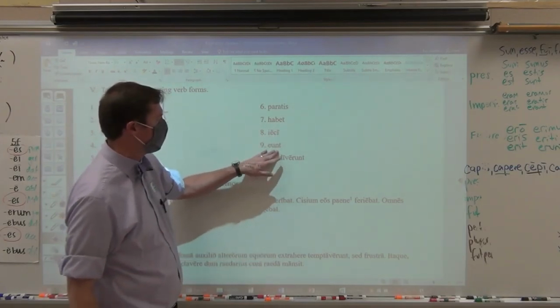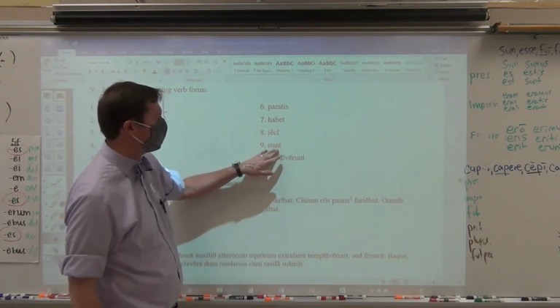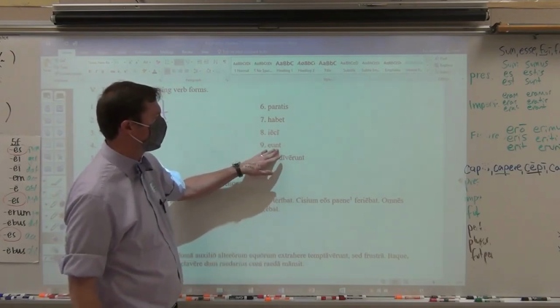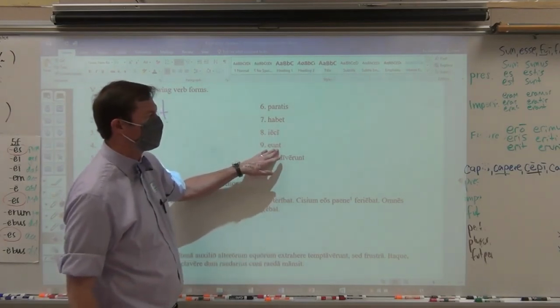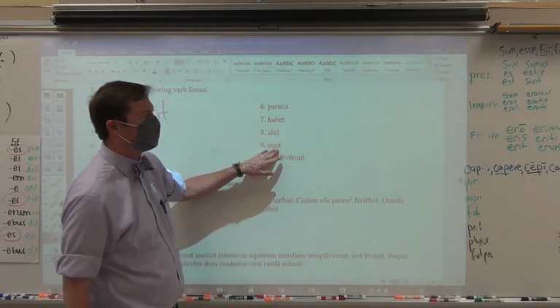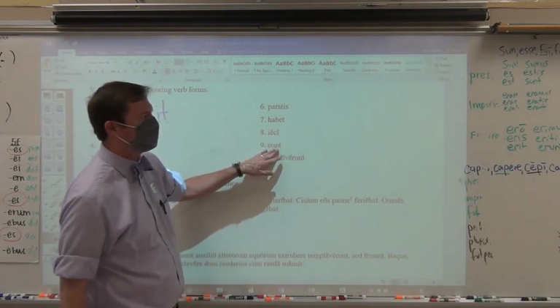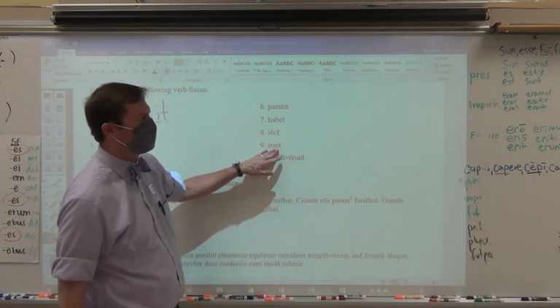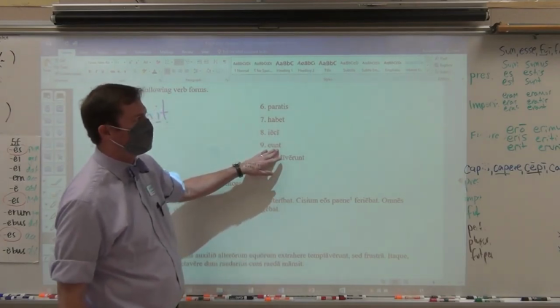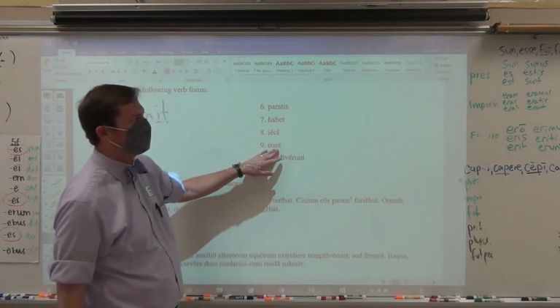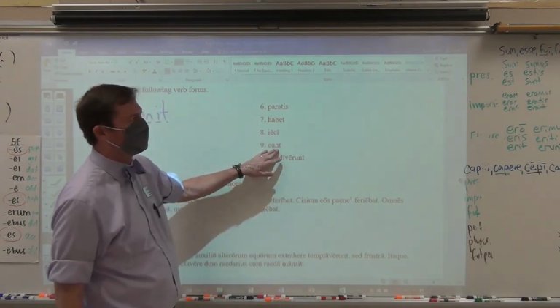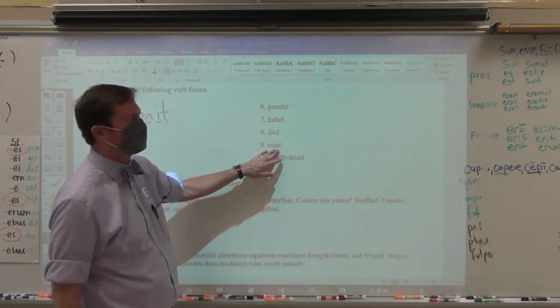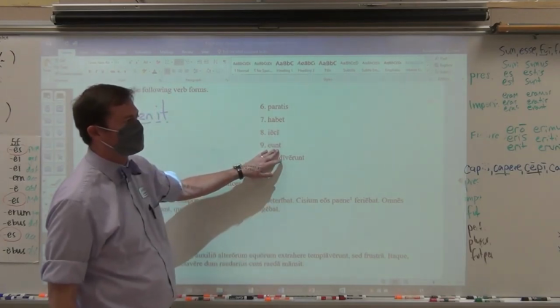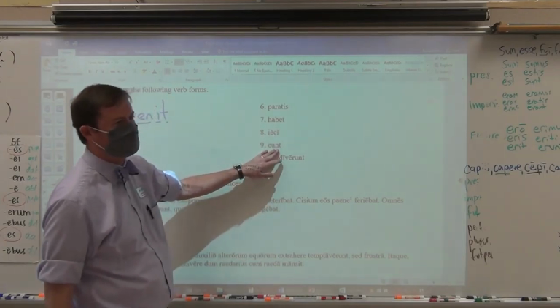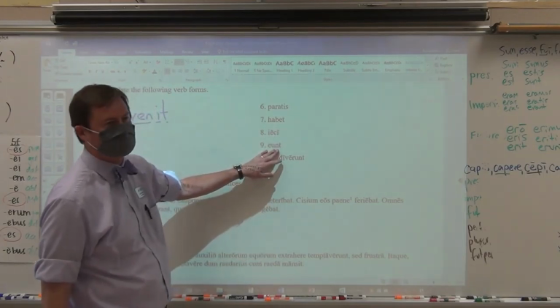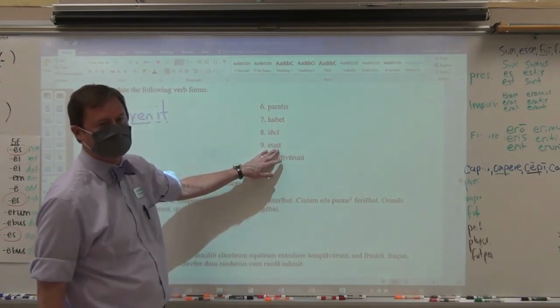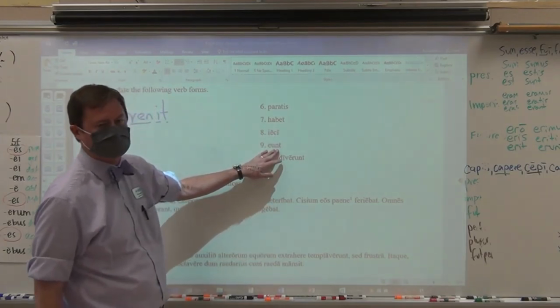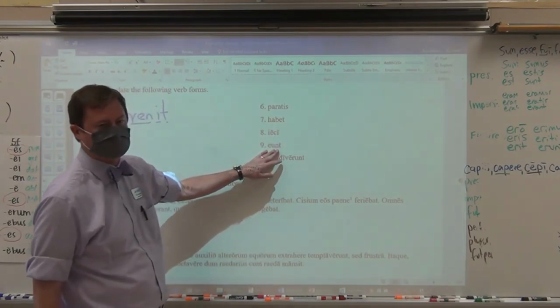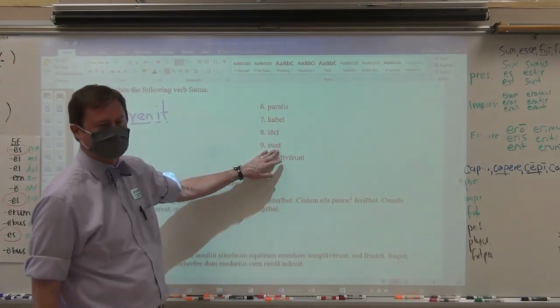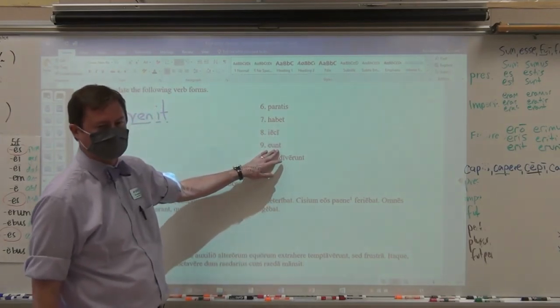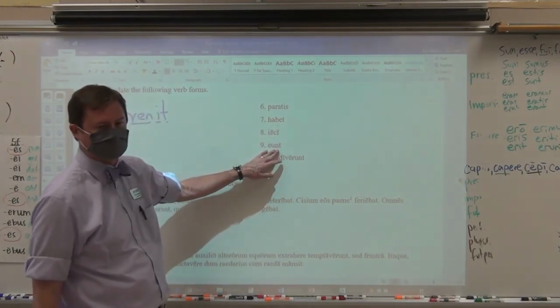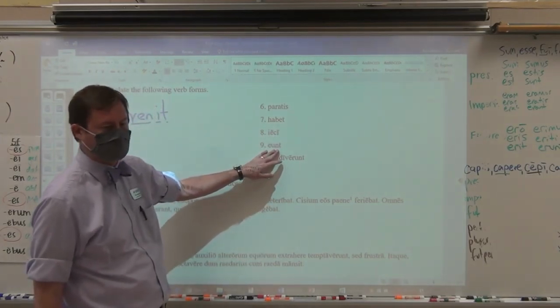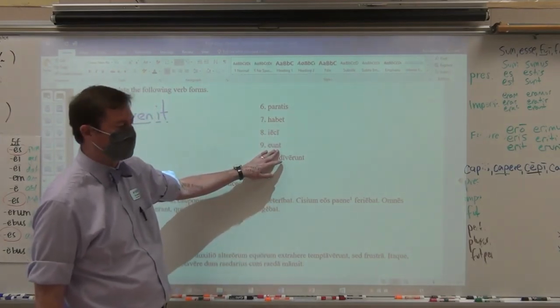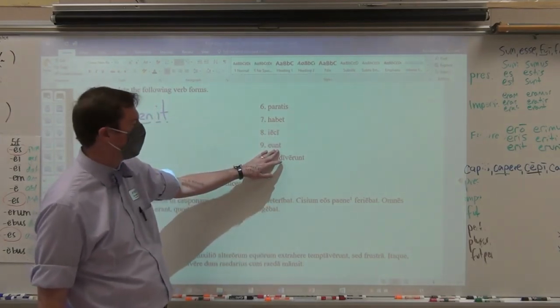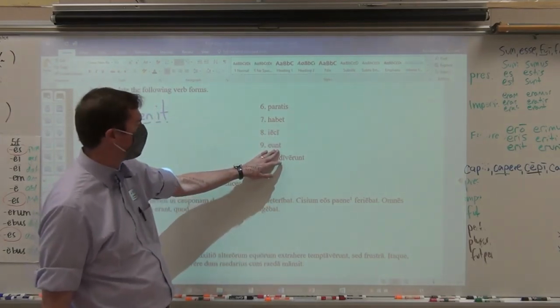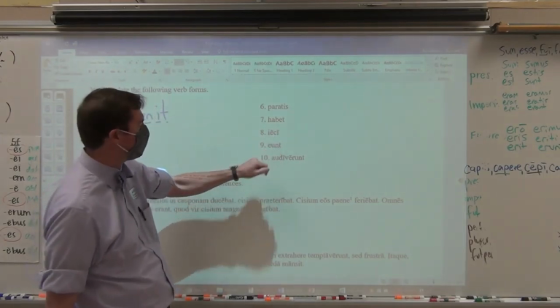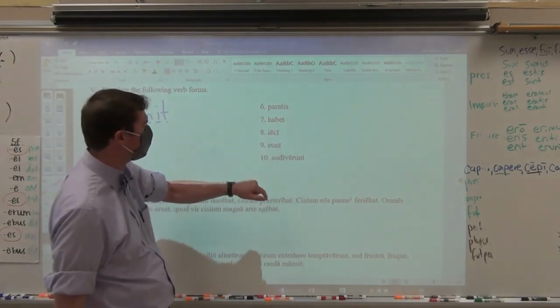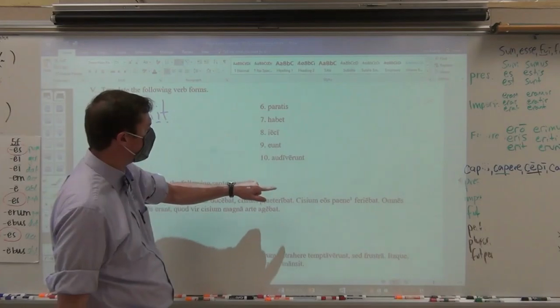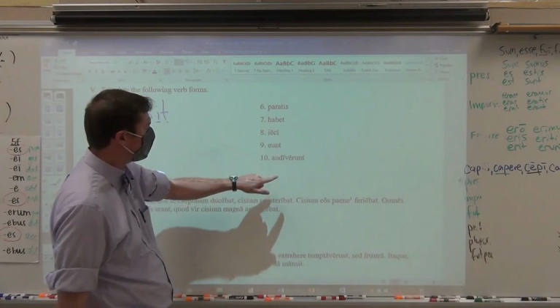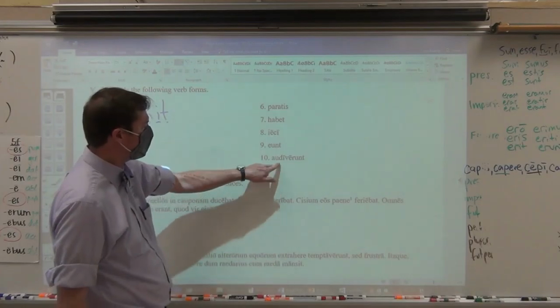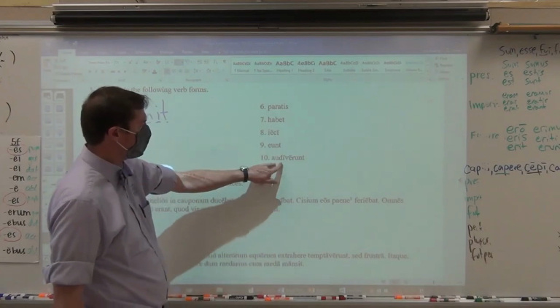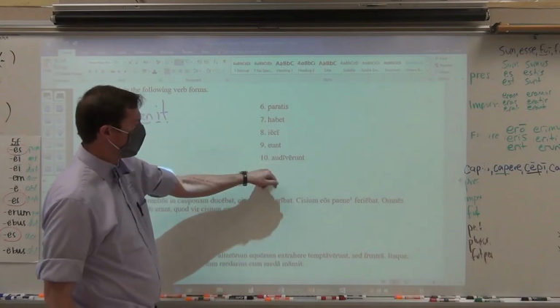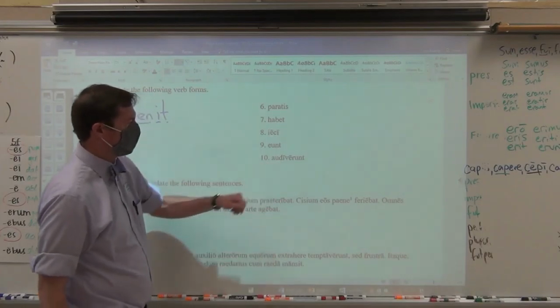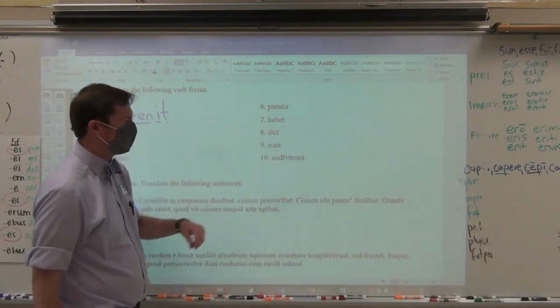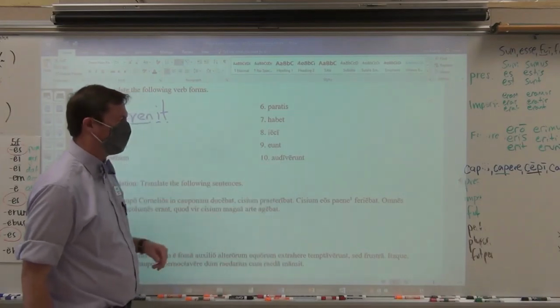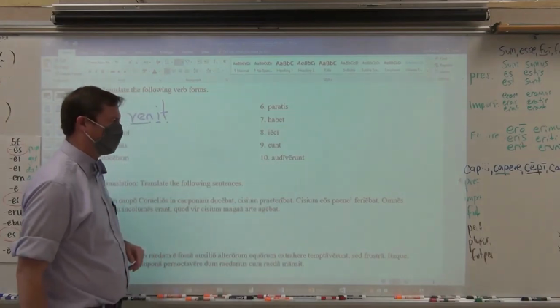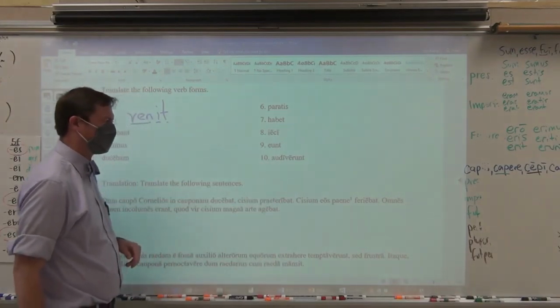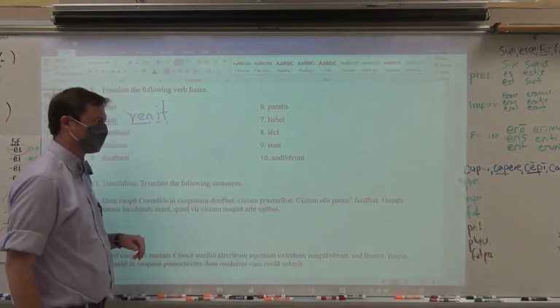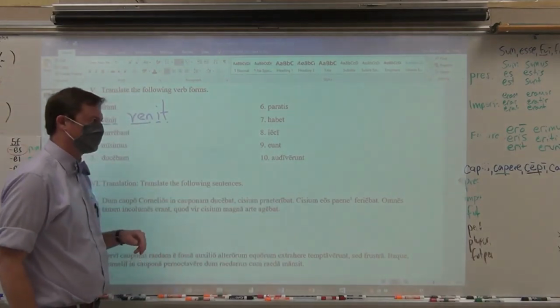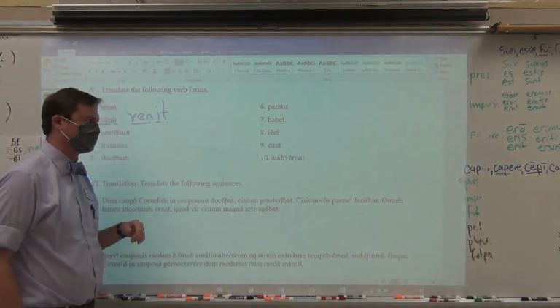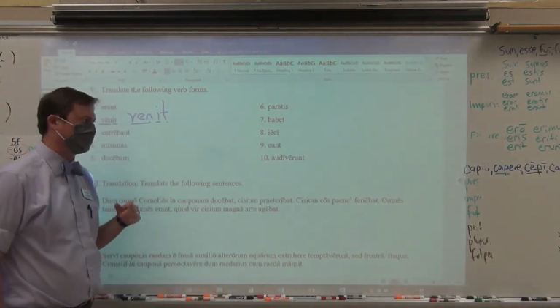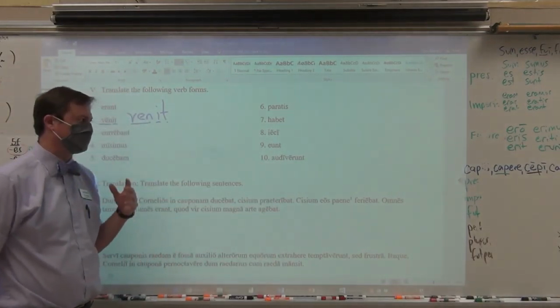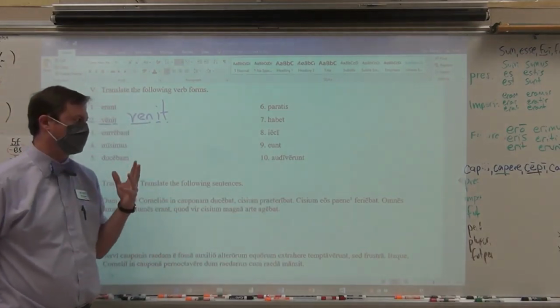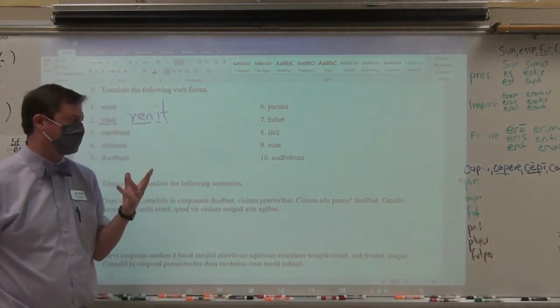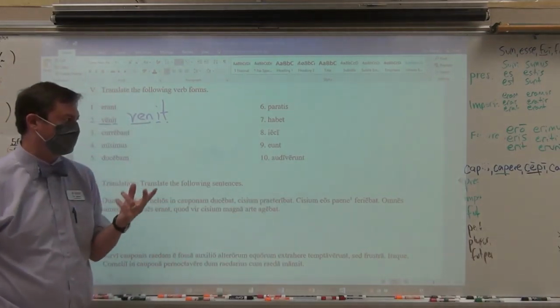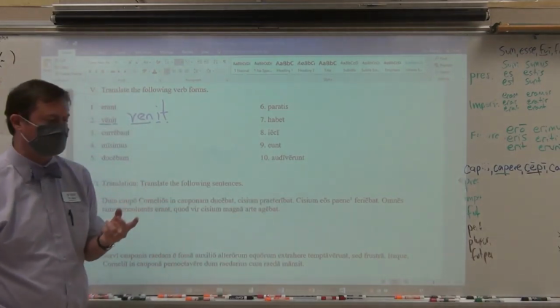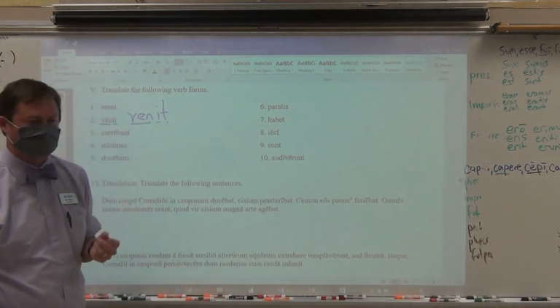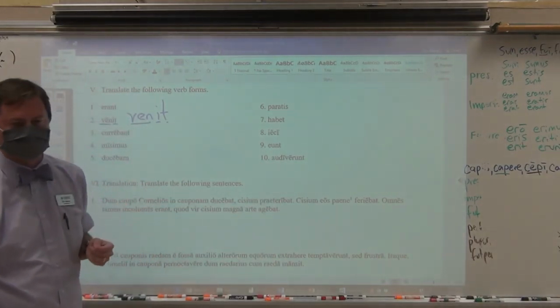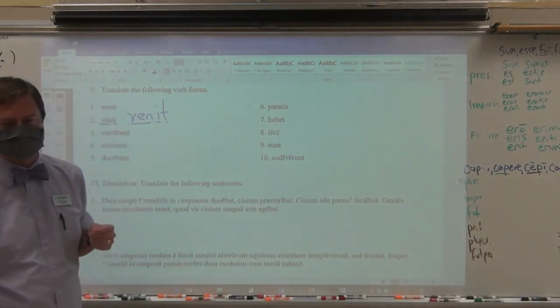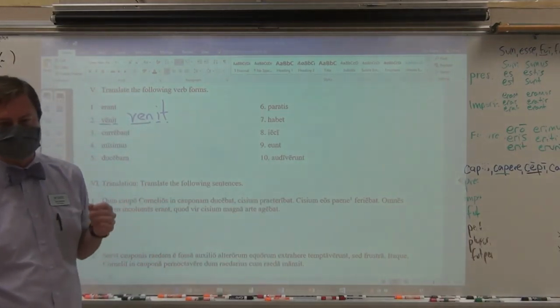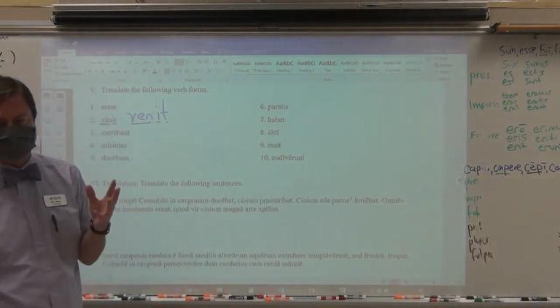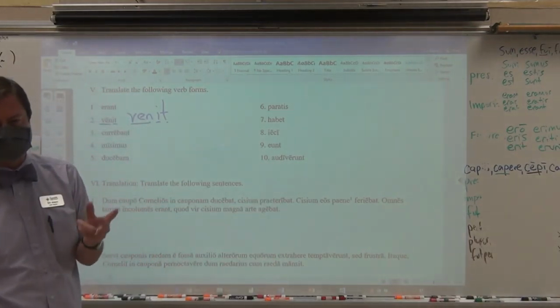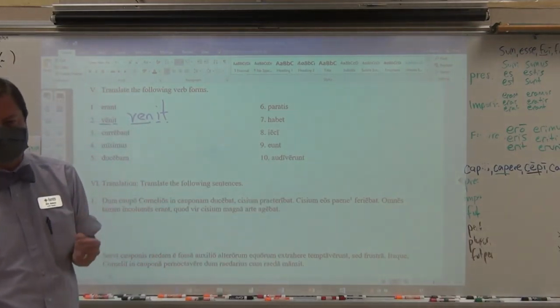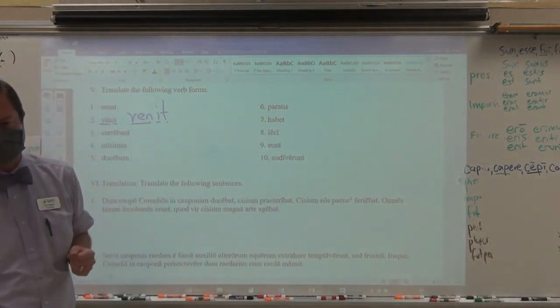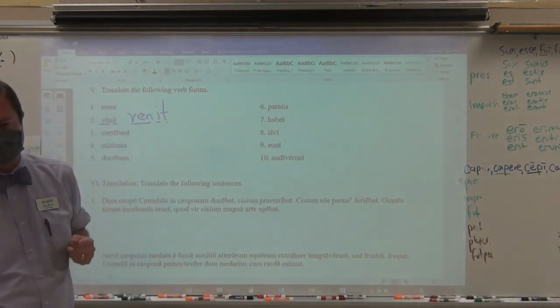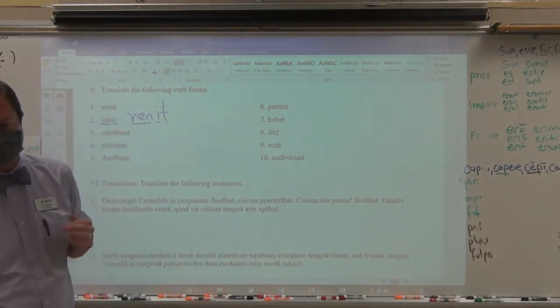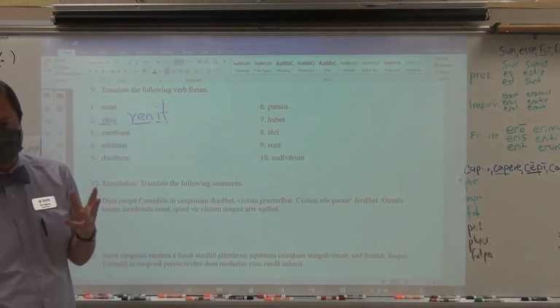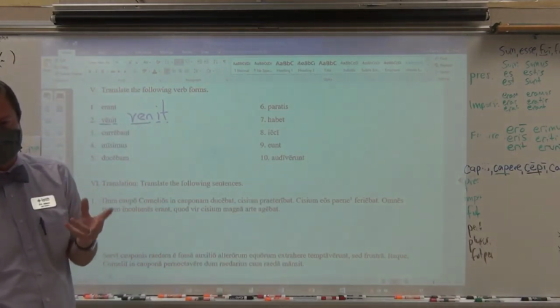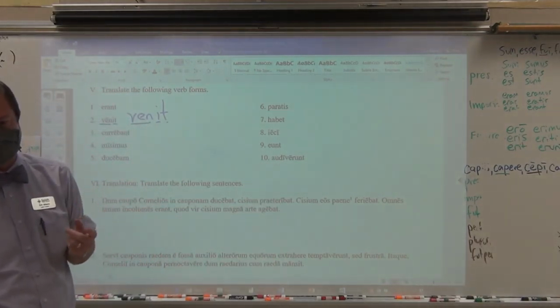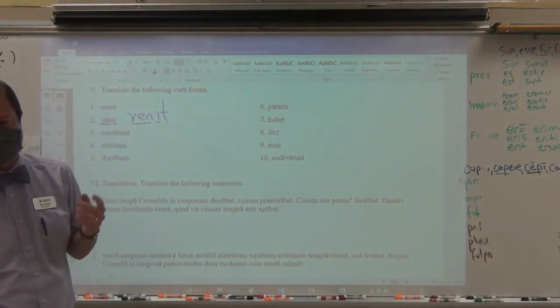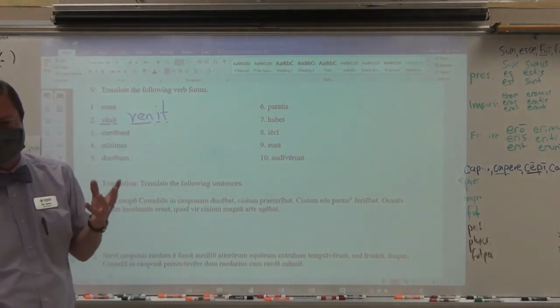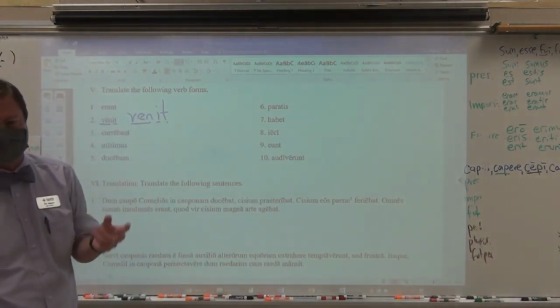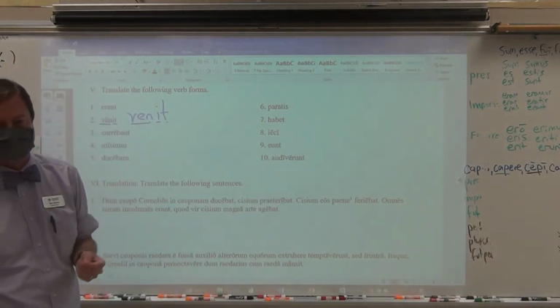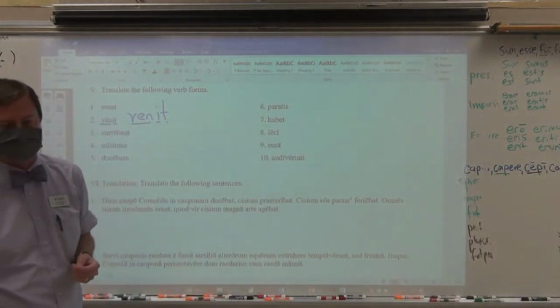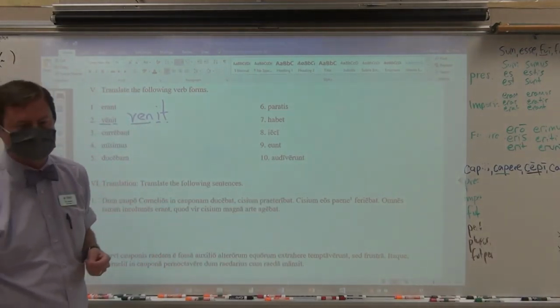Ieci — I threw, I did throw, I have thrown — perfect tense. Eunt — they go — it is the present. Audiverant — they heard, they did hear, they have heard.